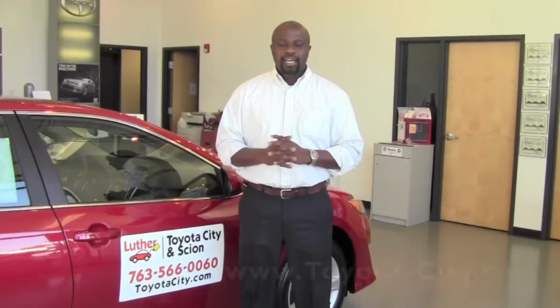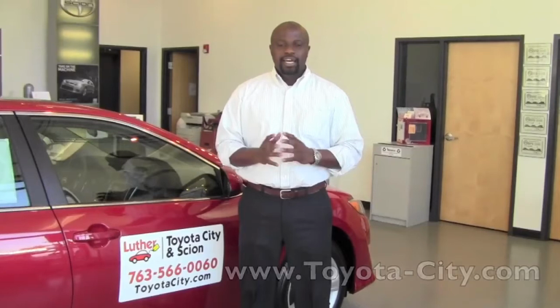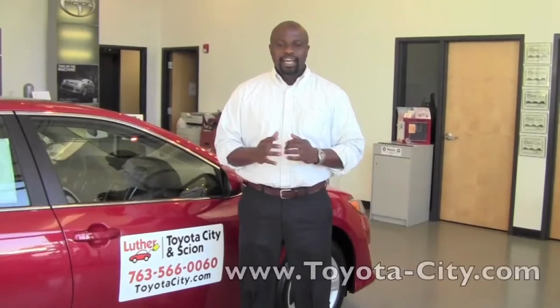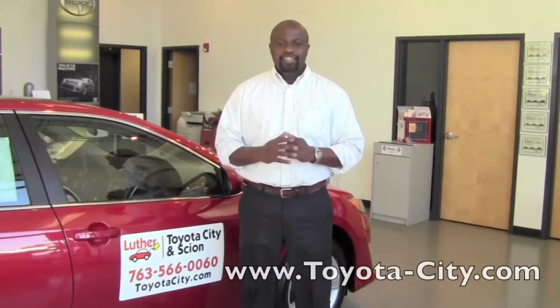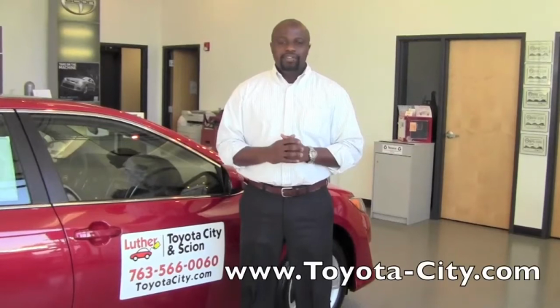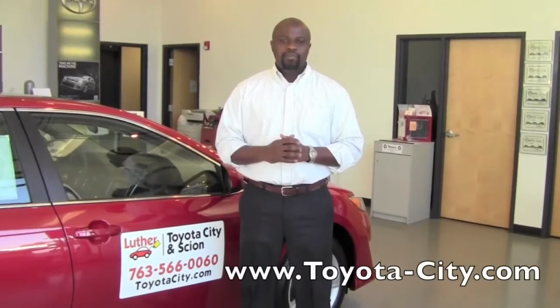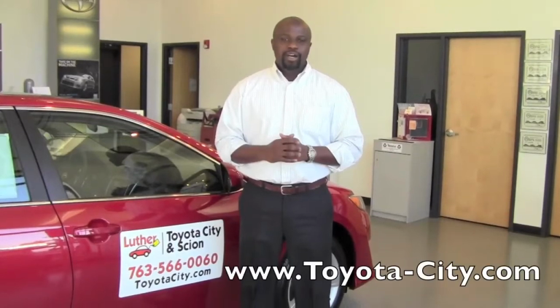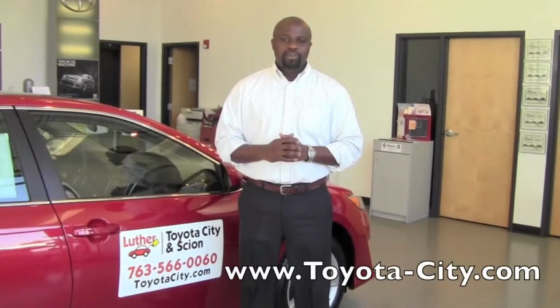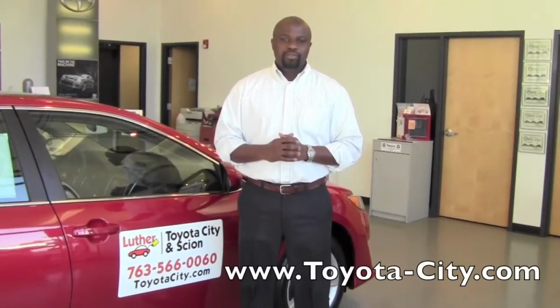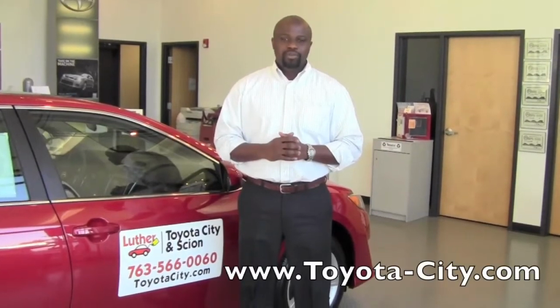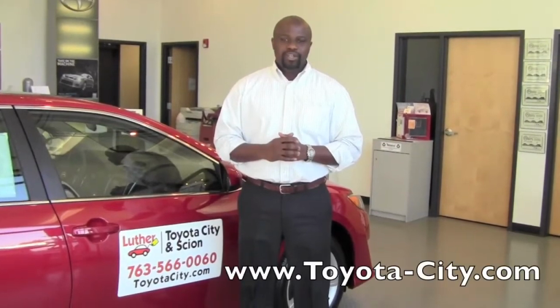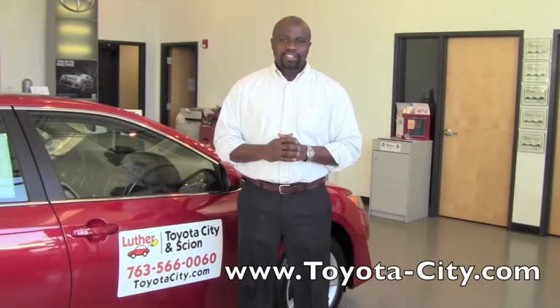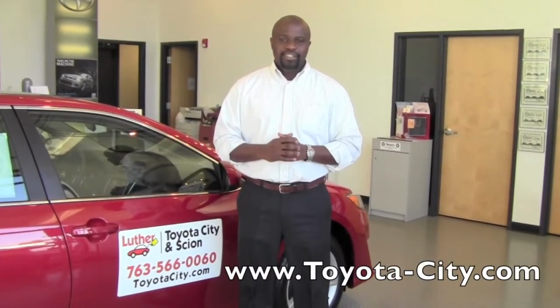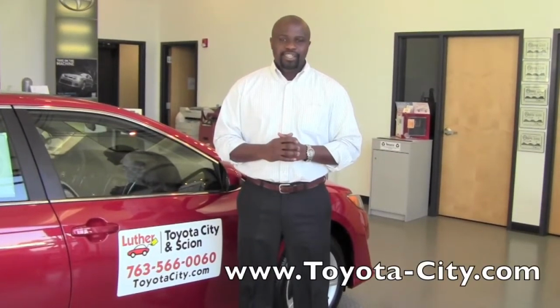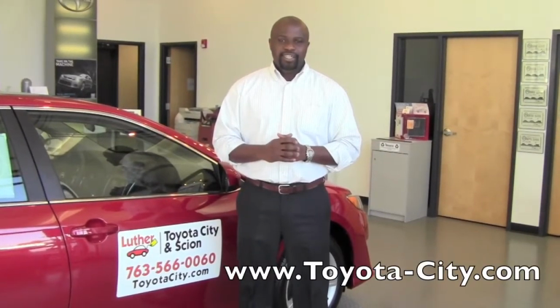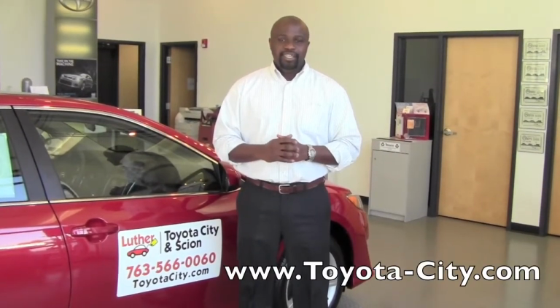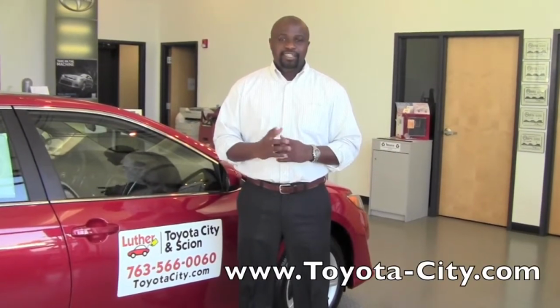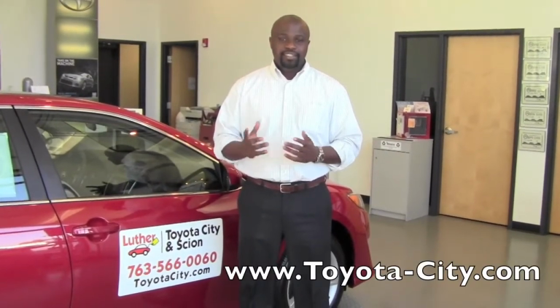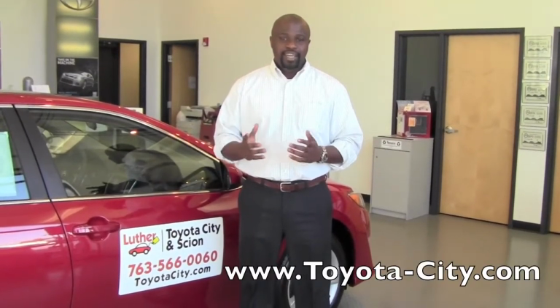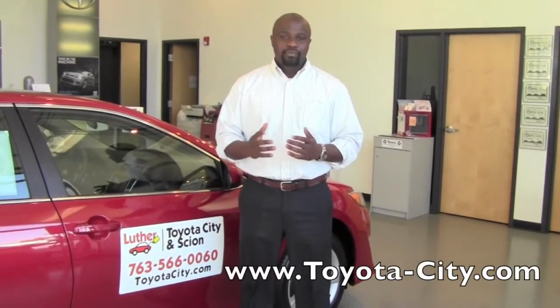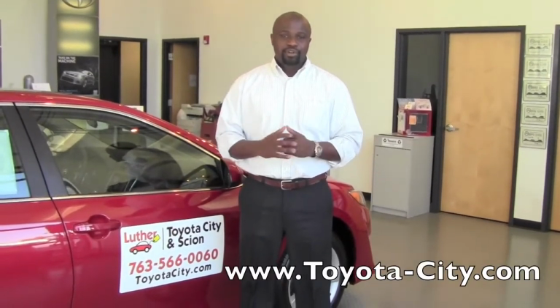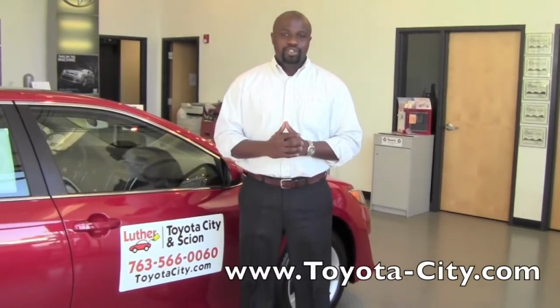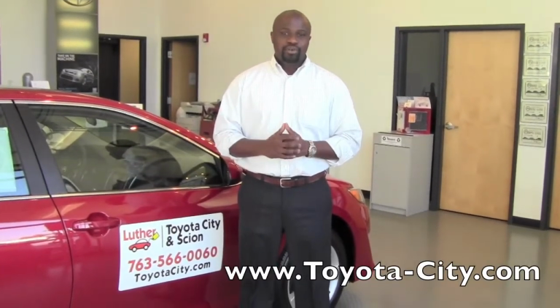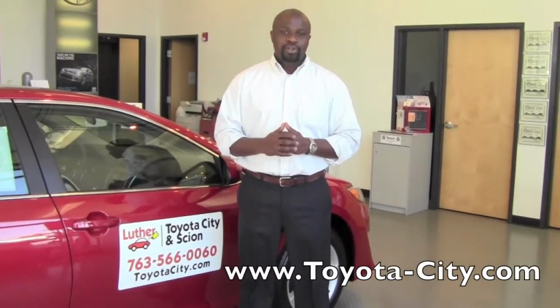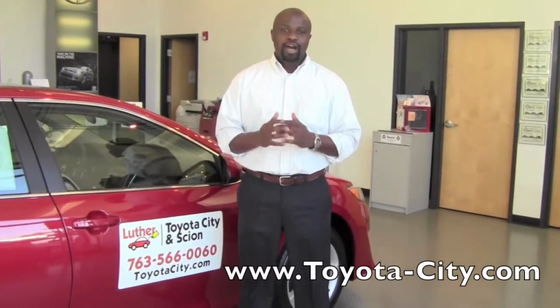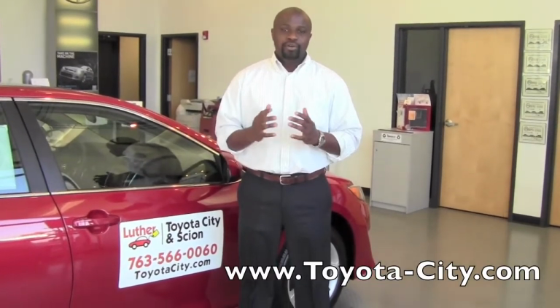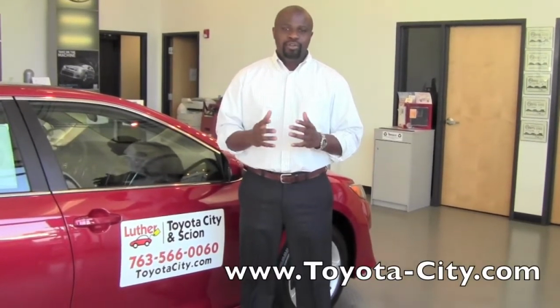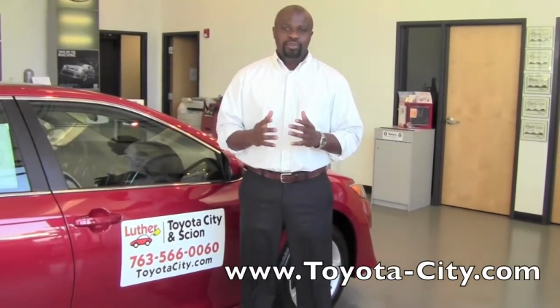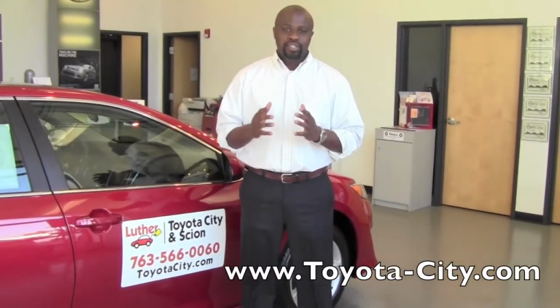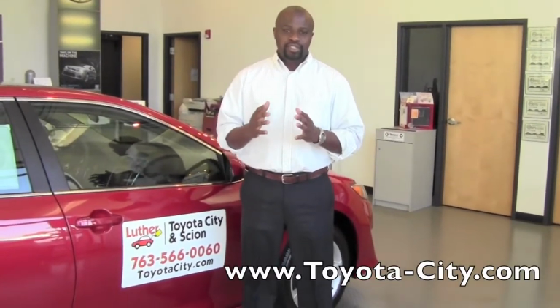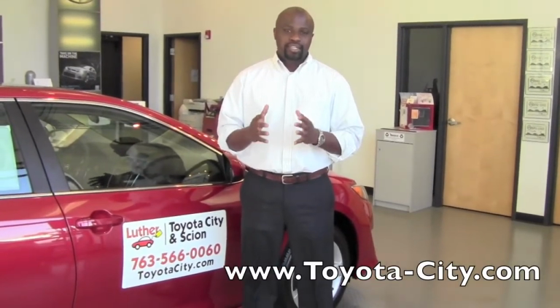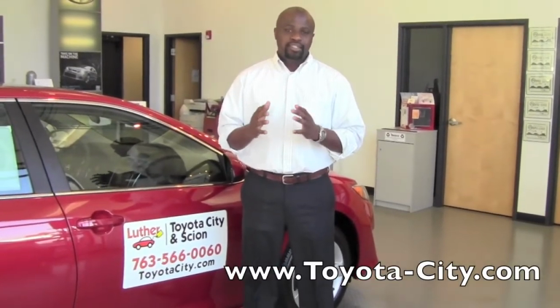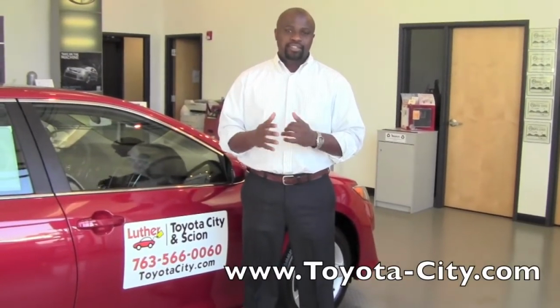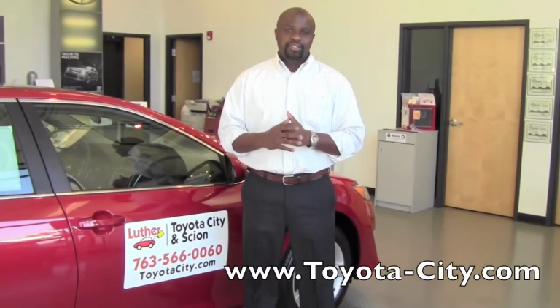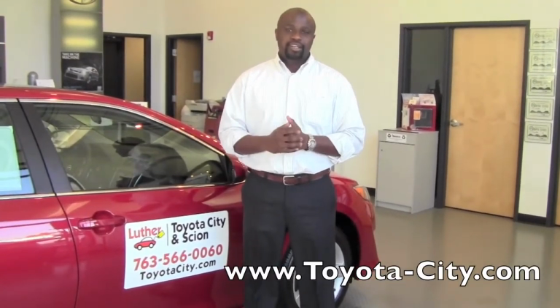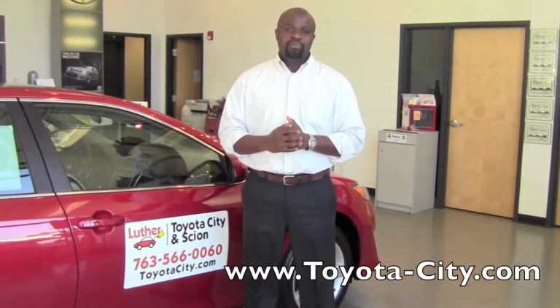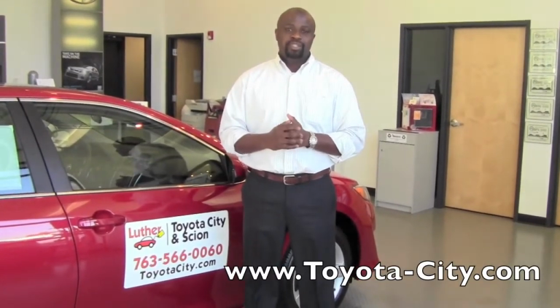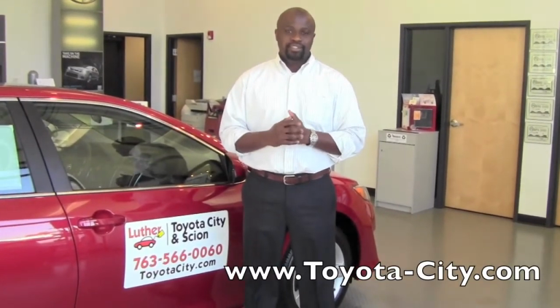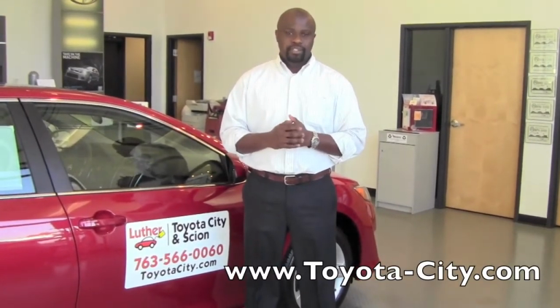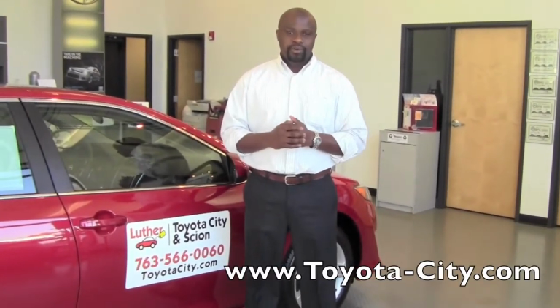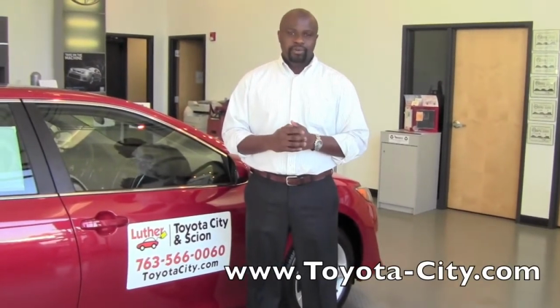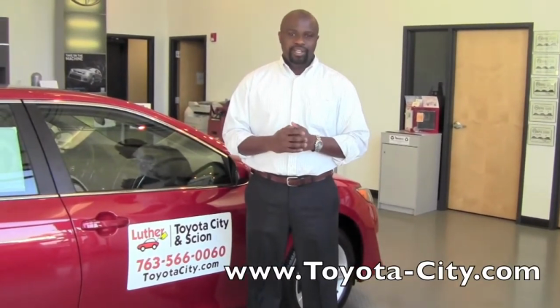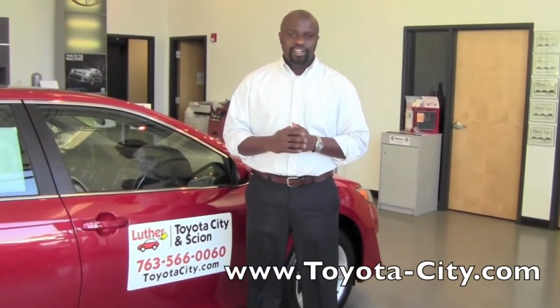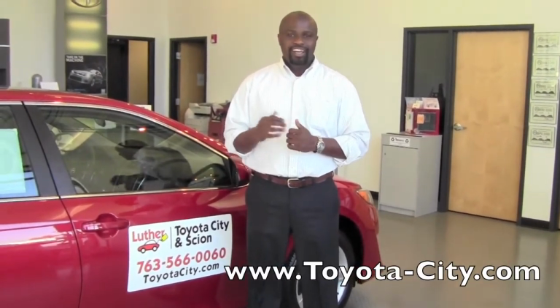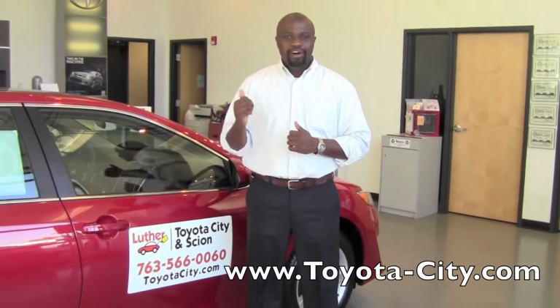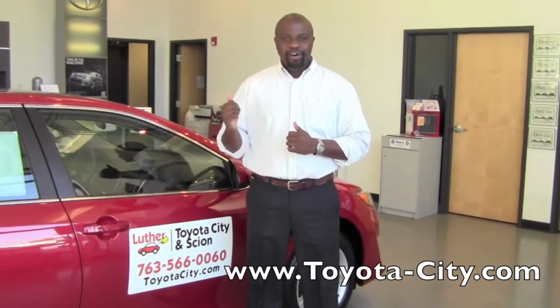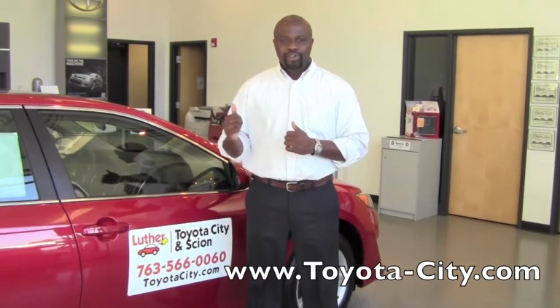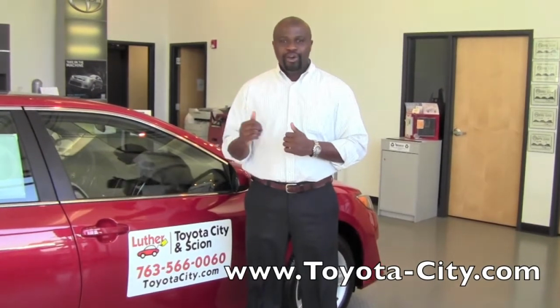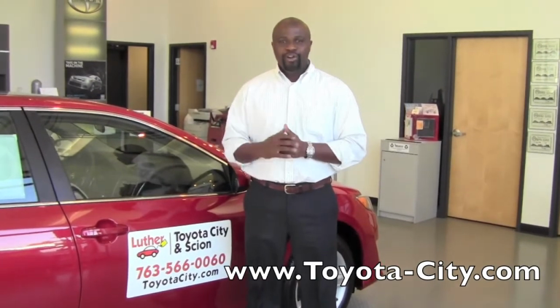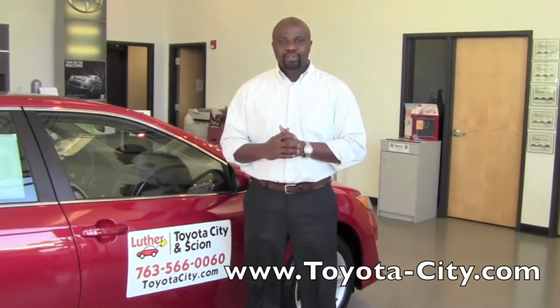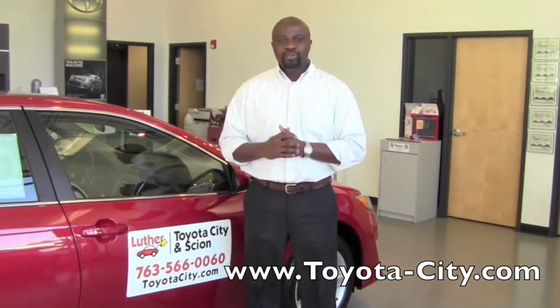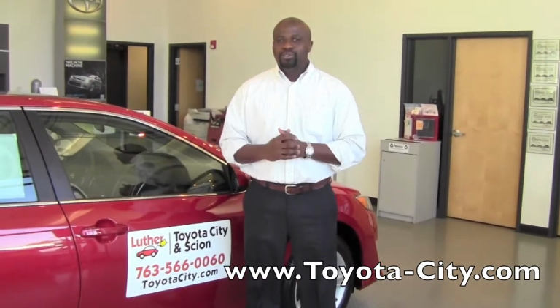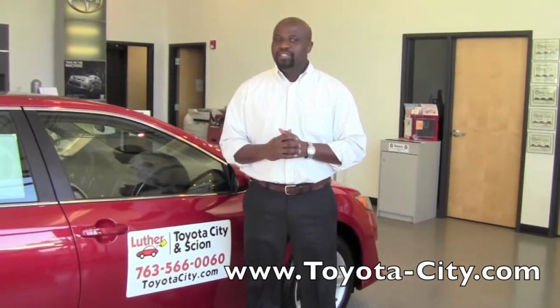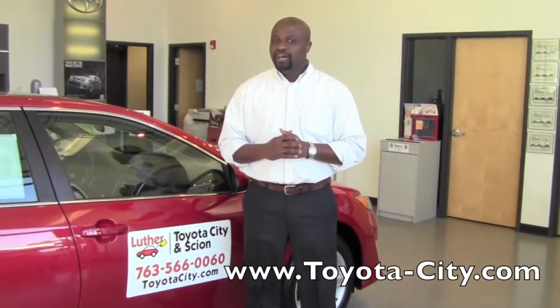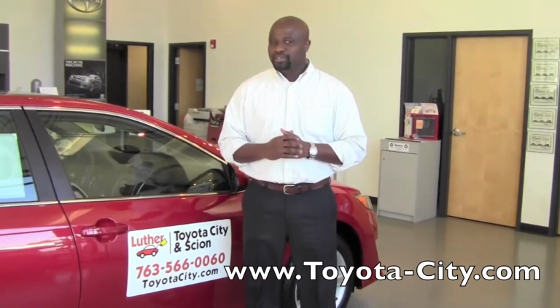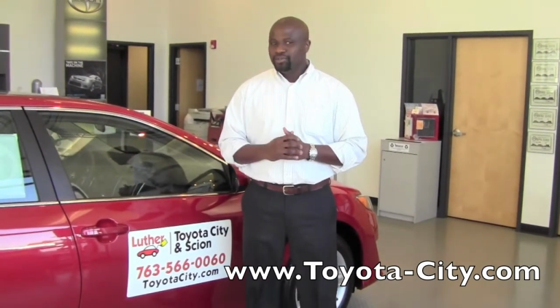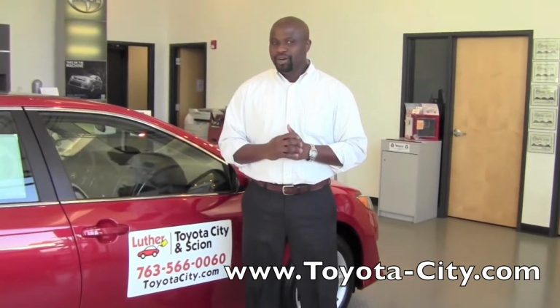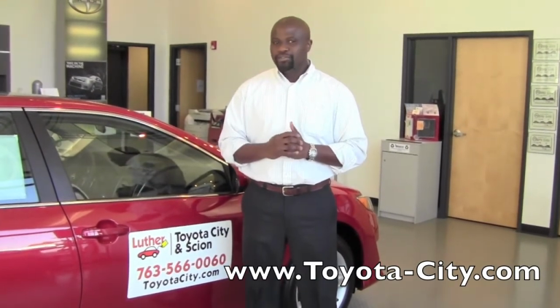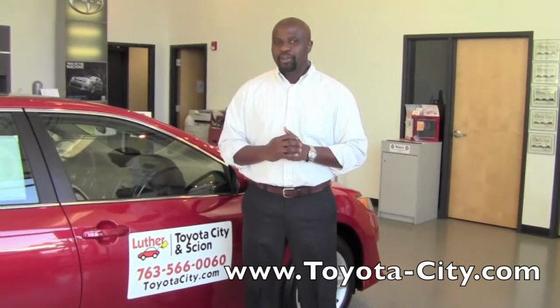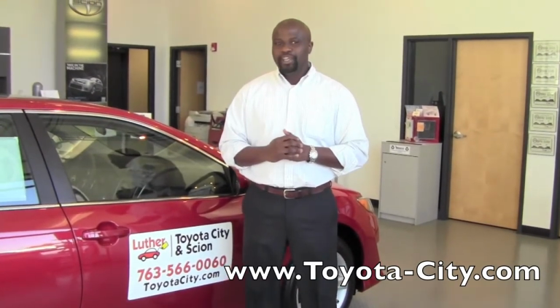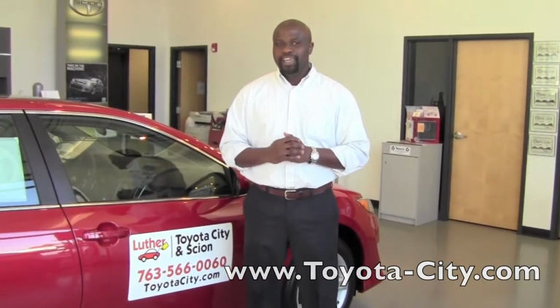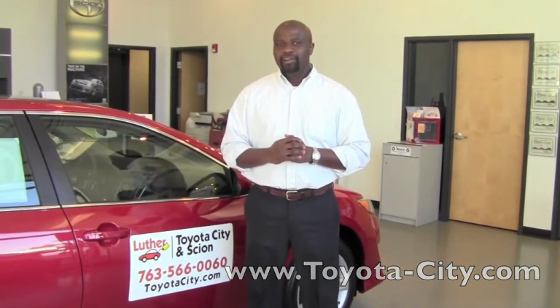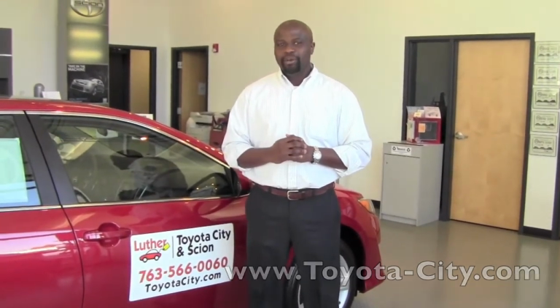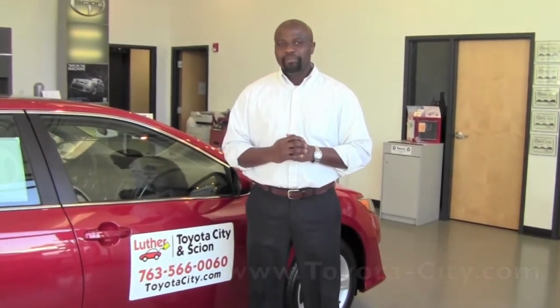Hi, this is Badu from Toyota City. Today I'm going to show you how to use the Tilted Telescoping Steering Wheel on the all-new 2012 Toyota Camry.